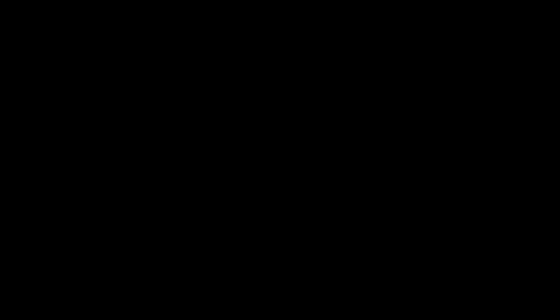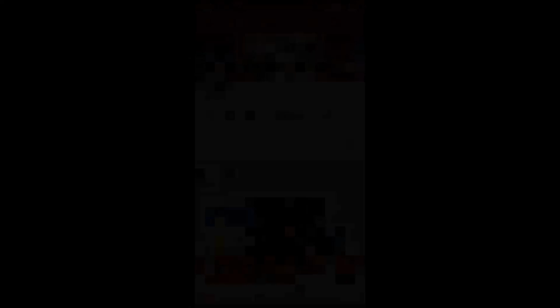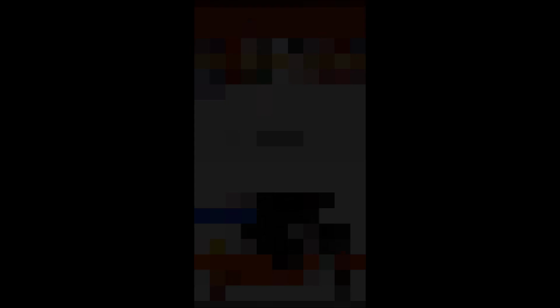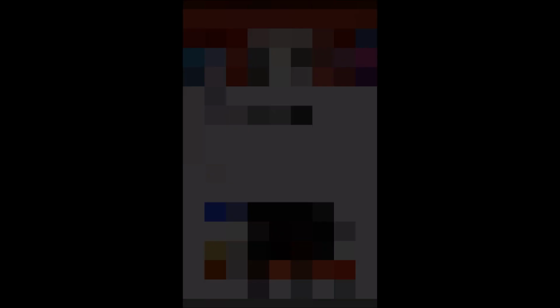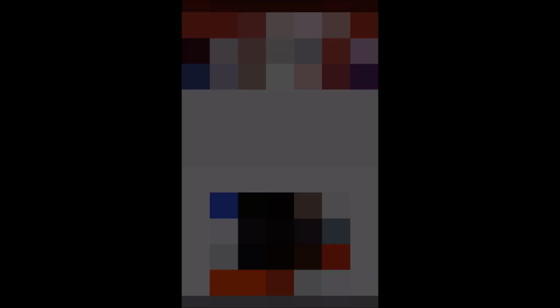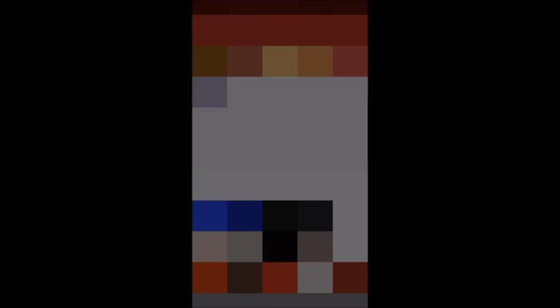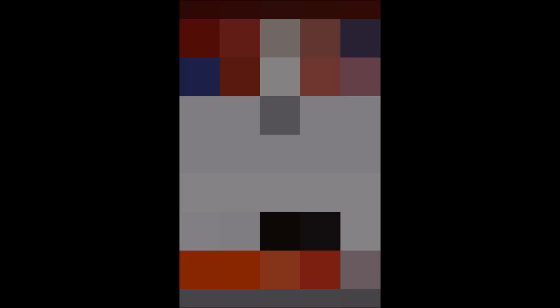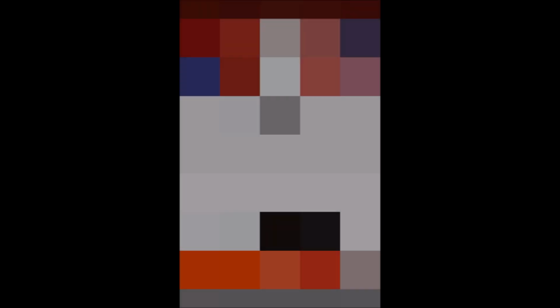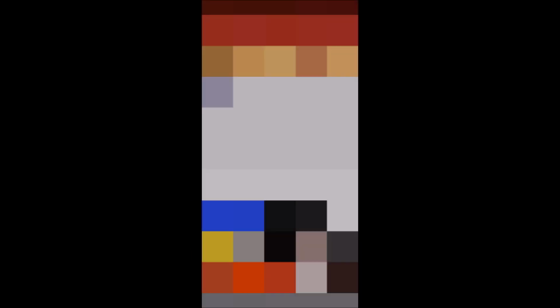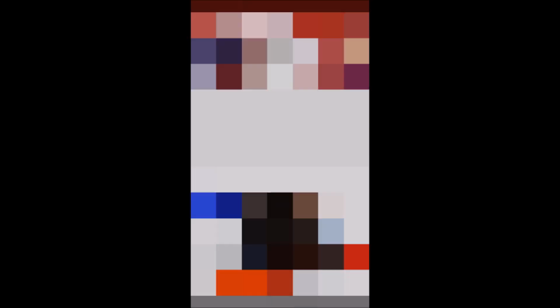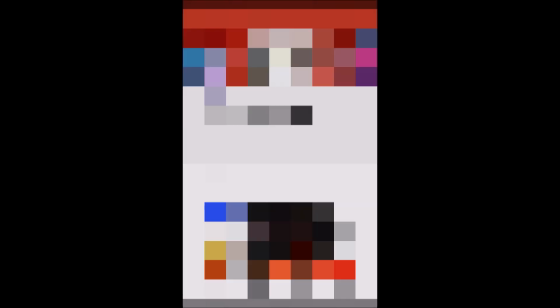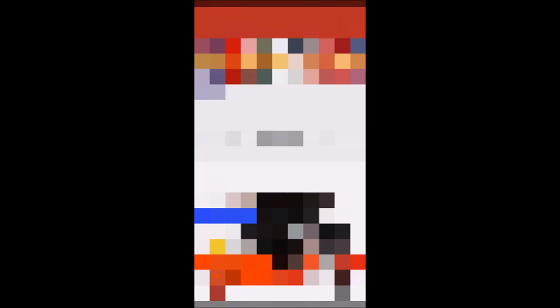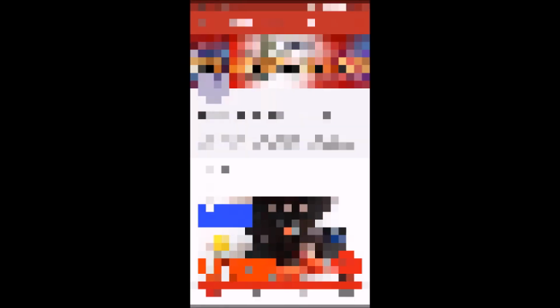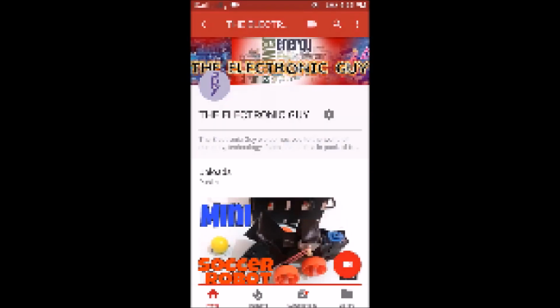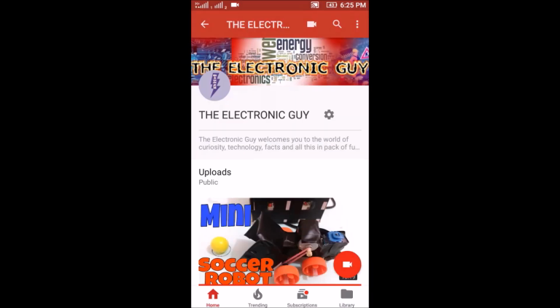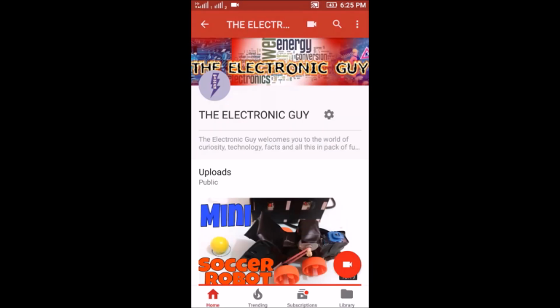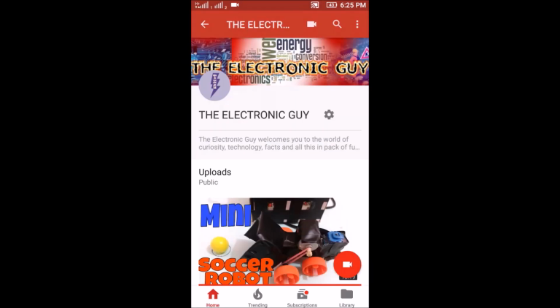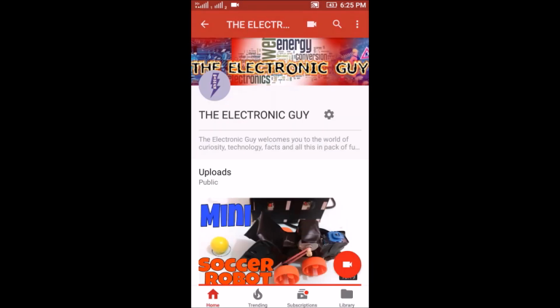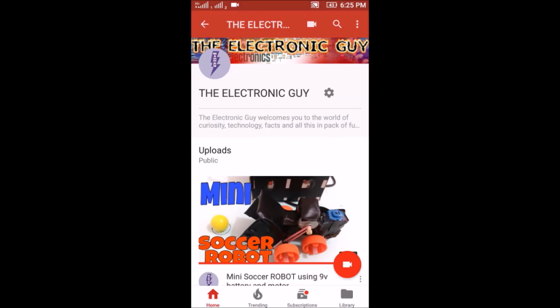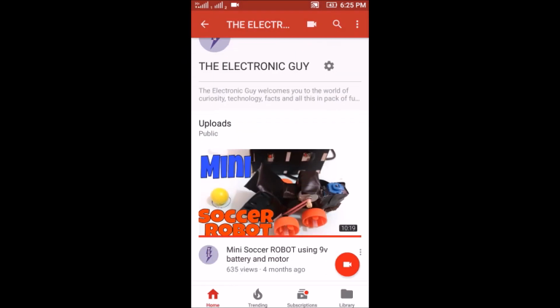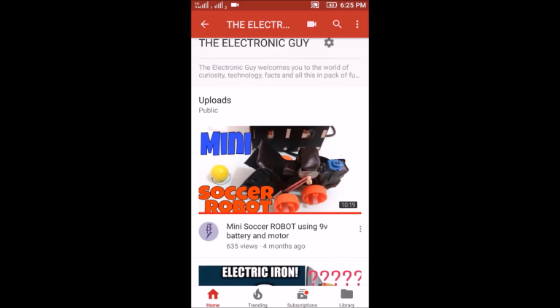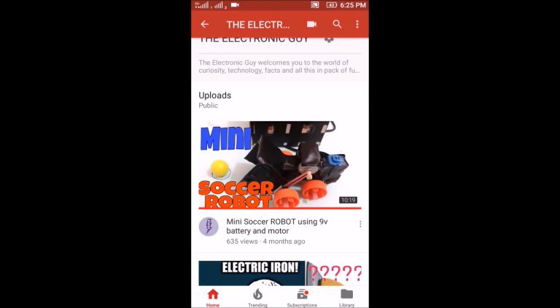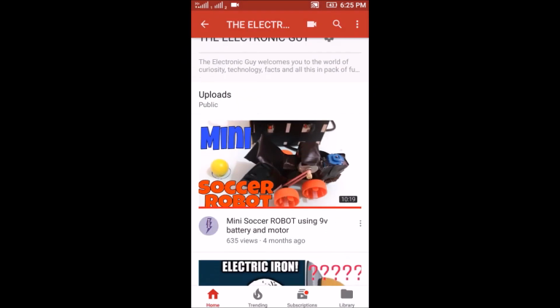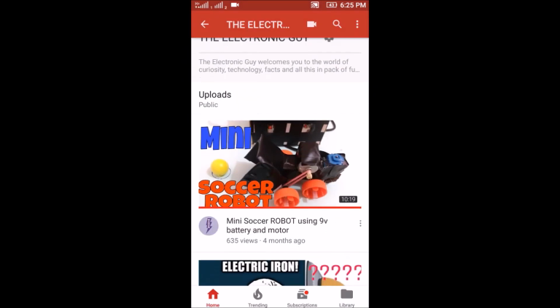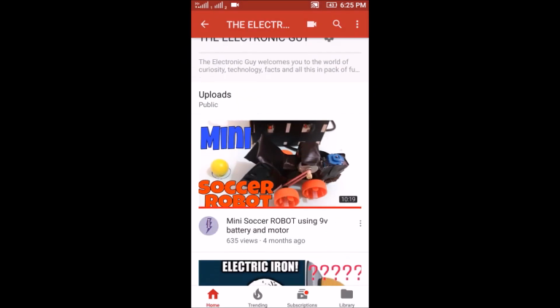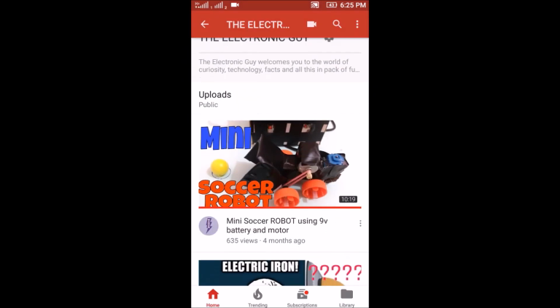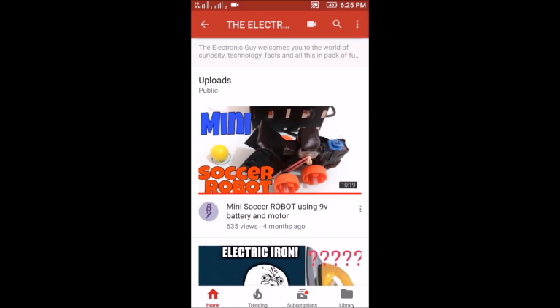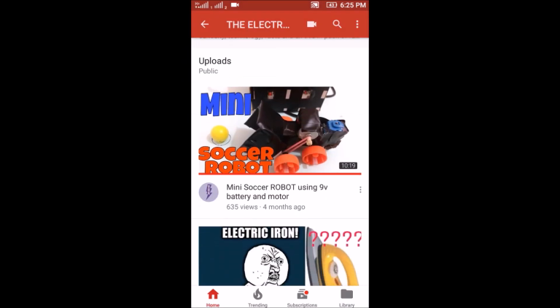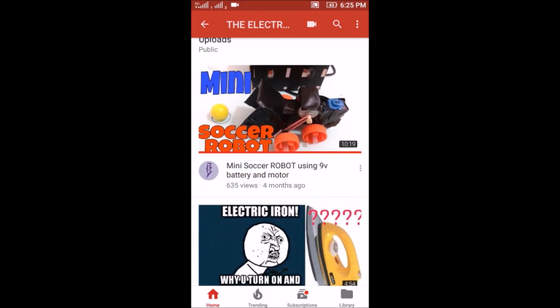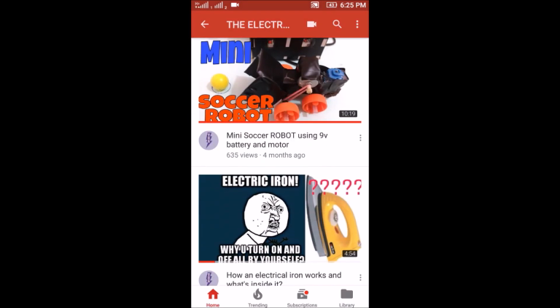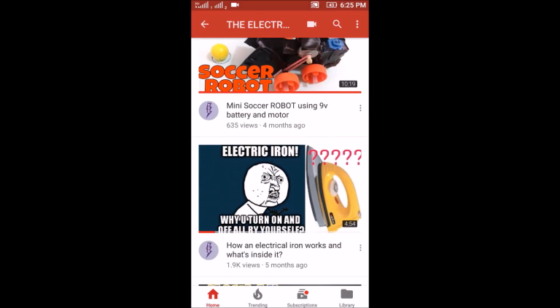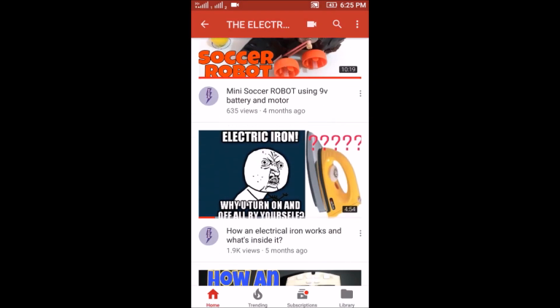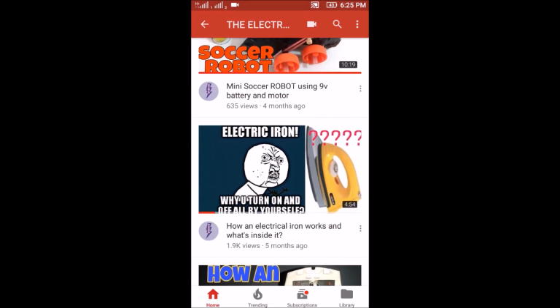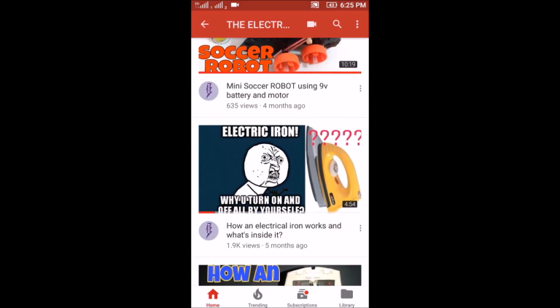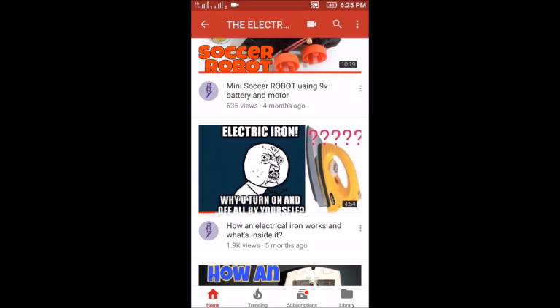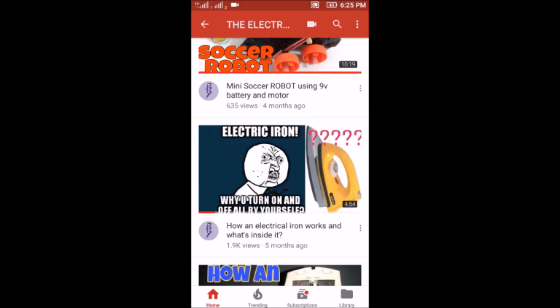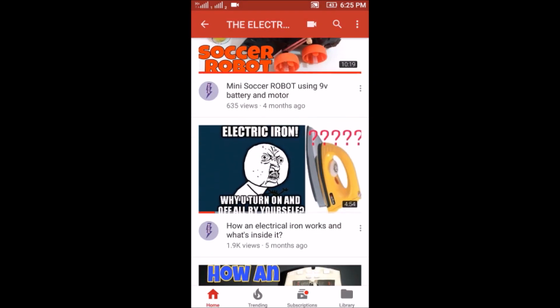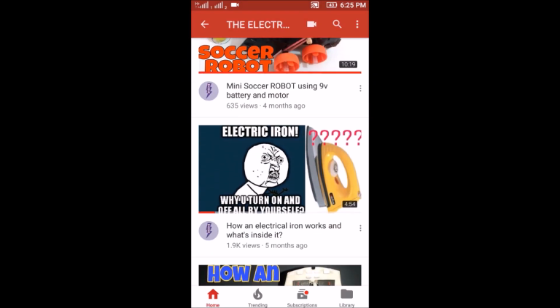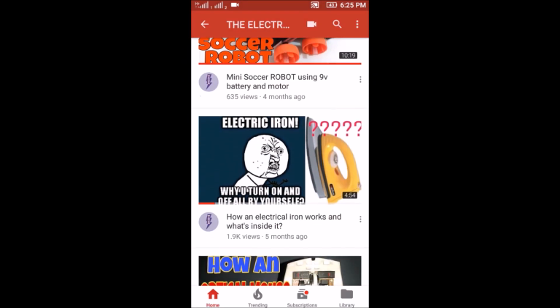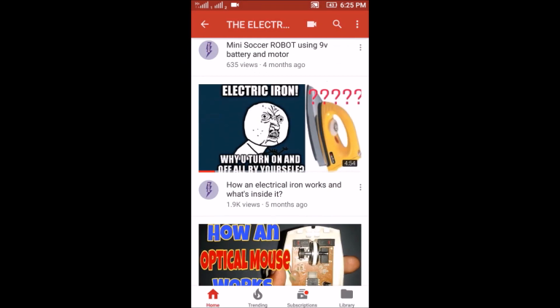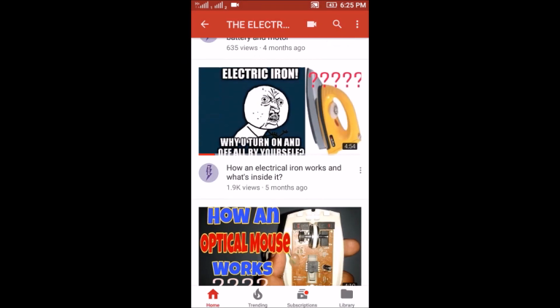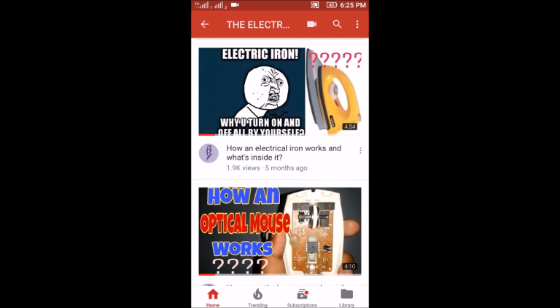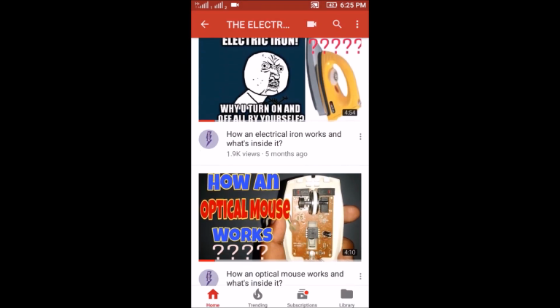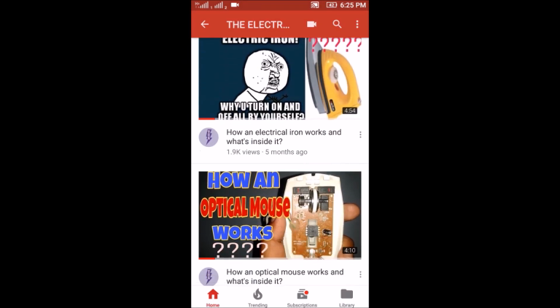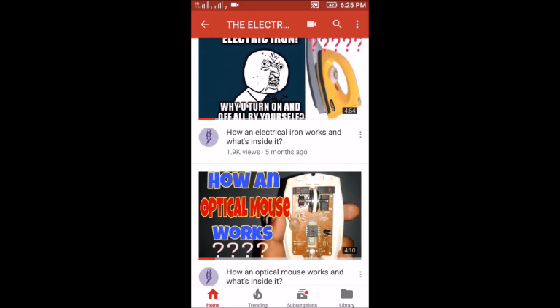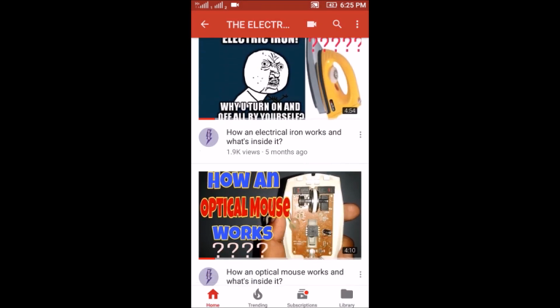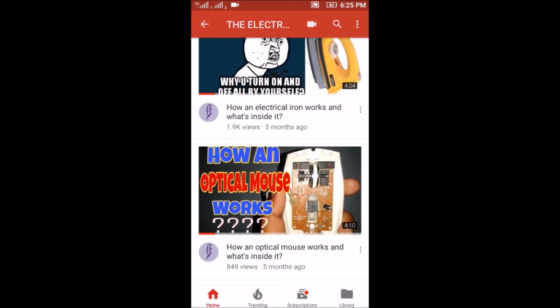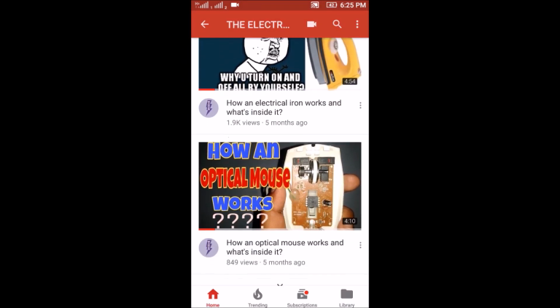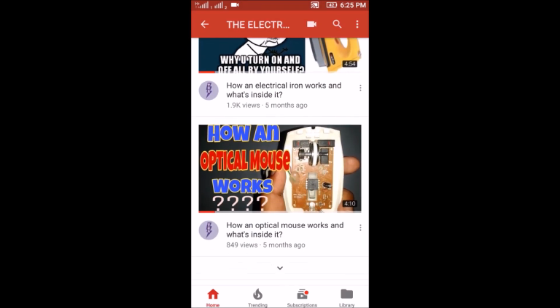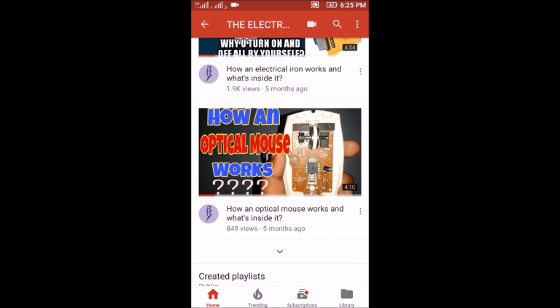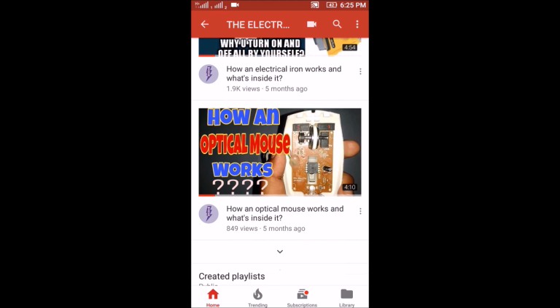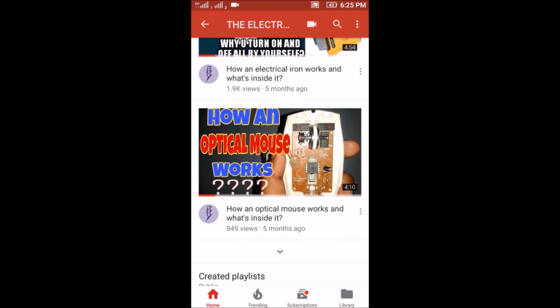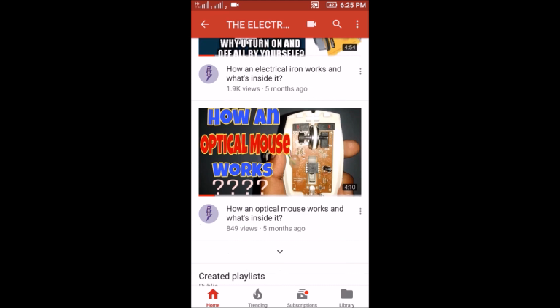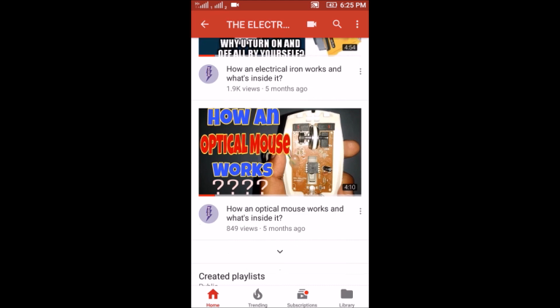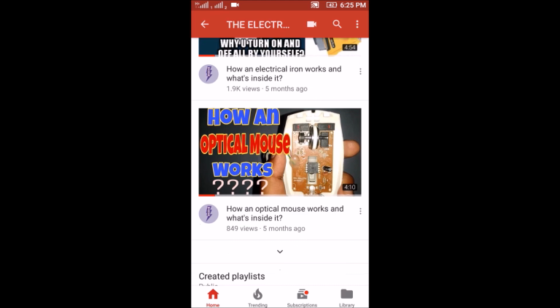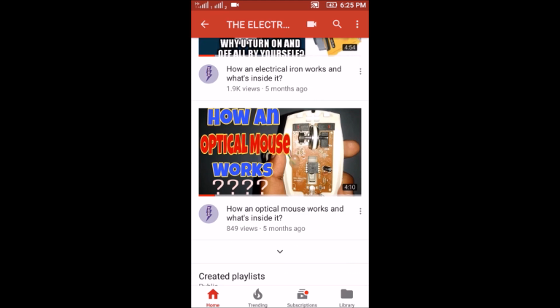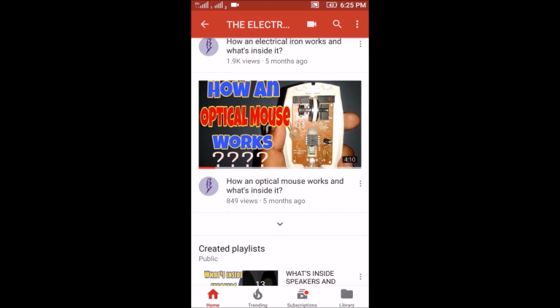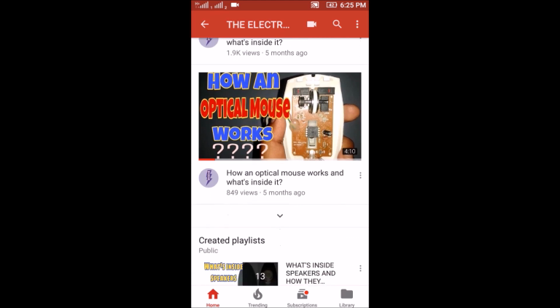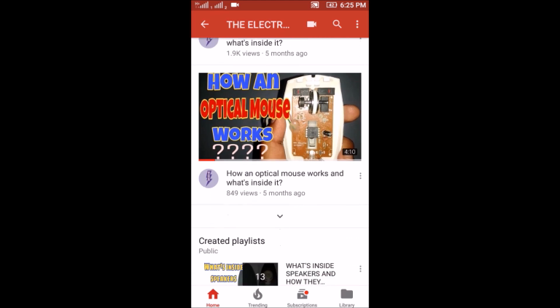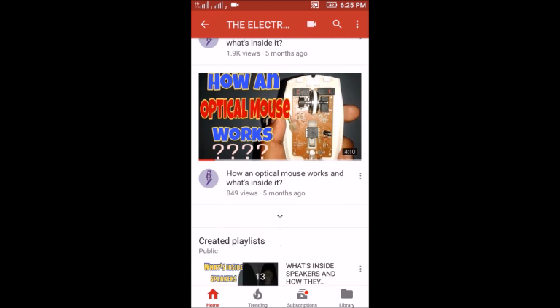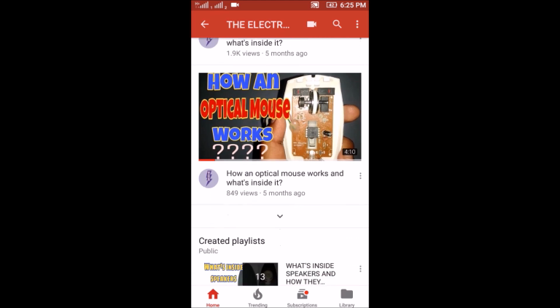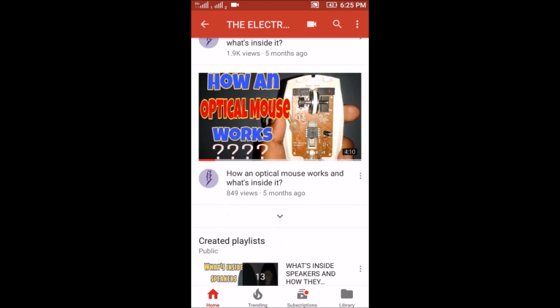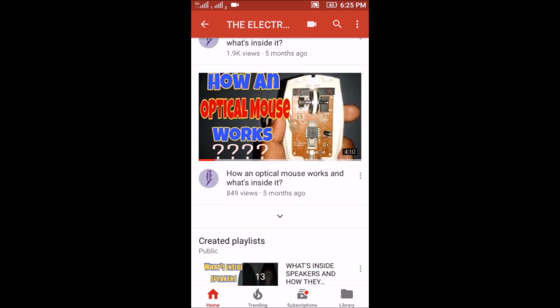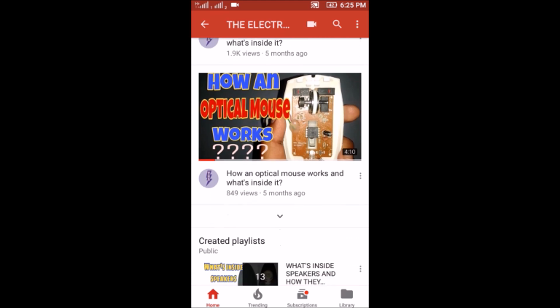Hey guys, welcome to TEG. First of all, if you haven't subscribed to my channel yet, then please hit that subscribe button — it will really help me.